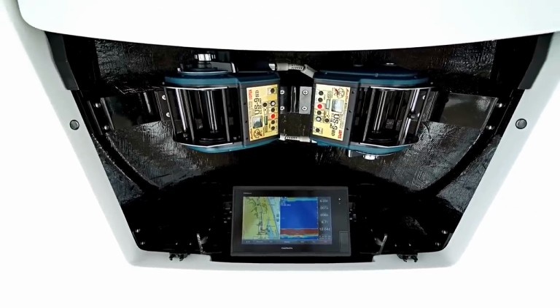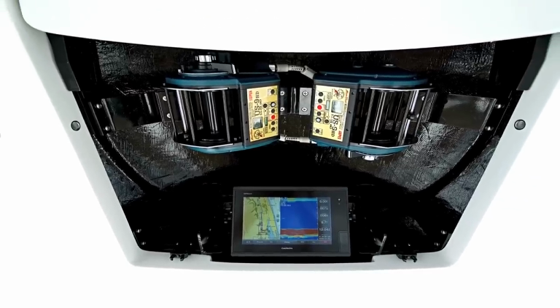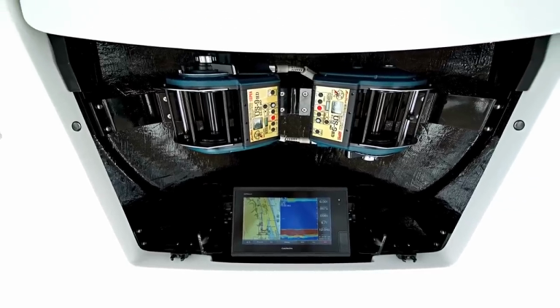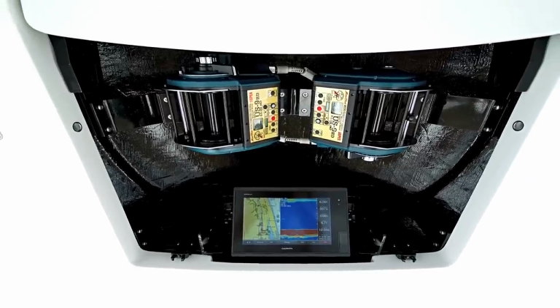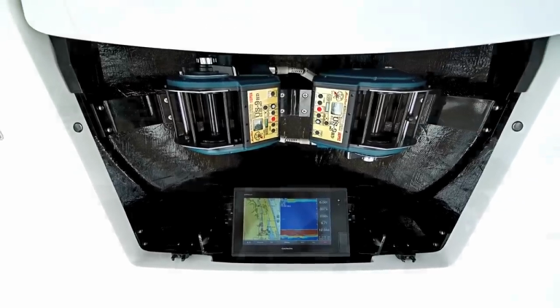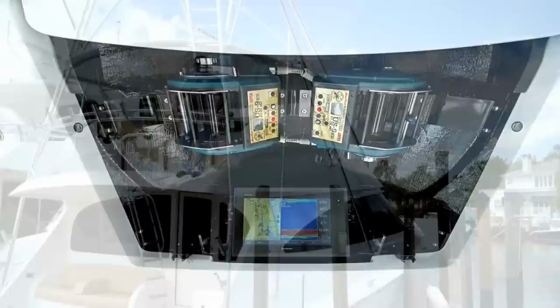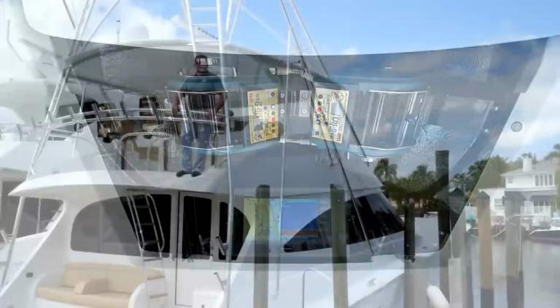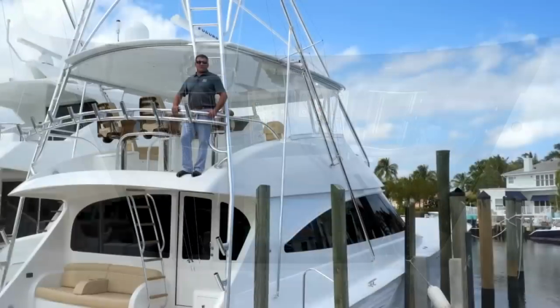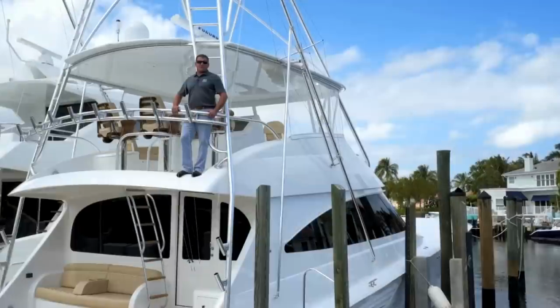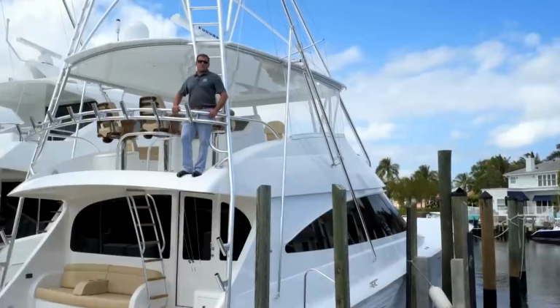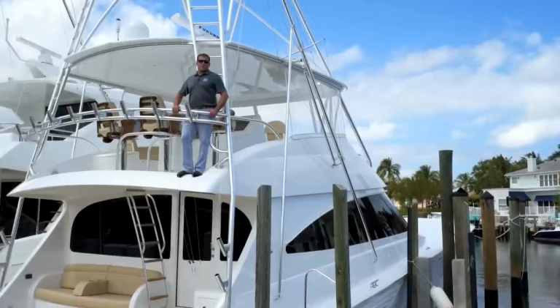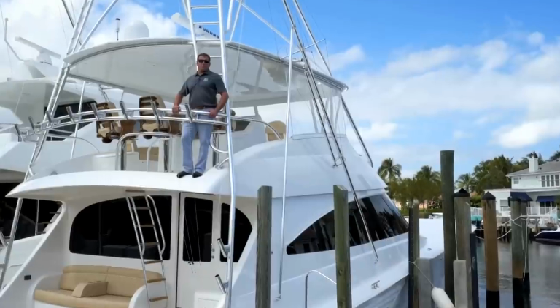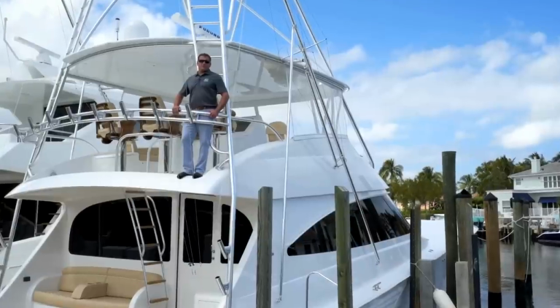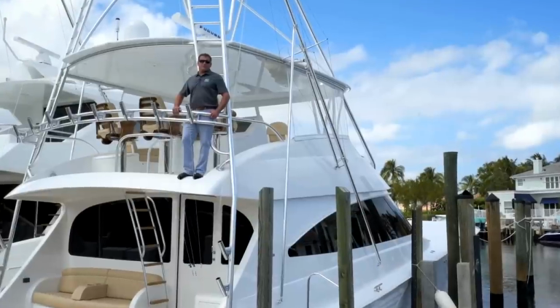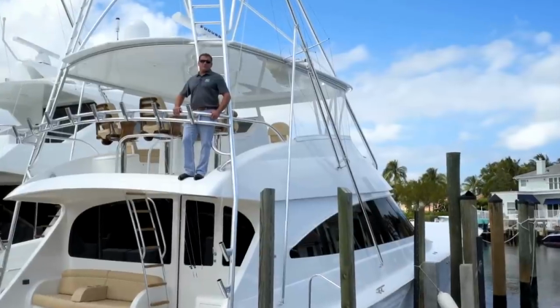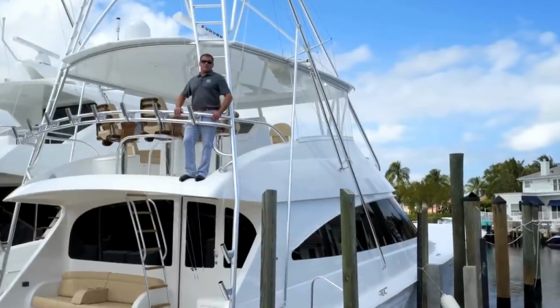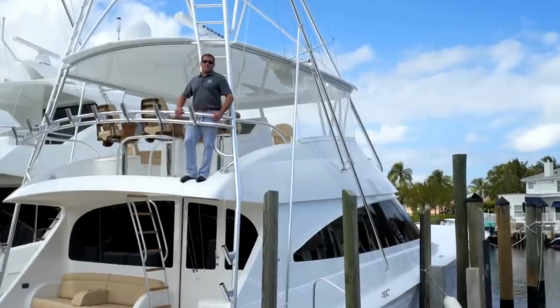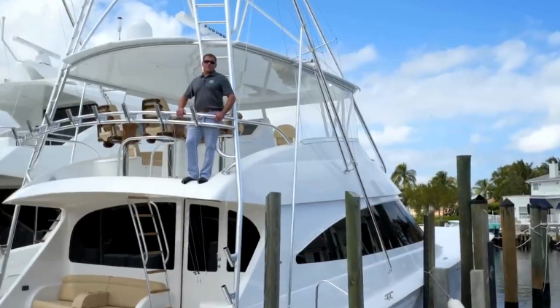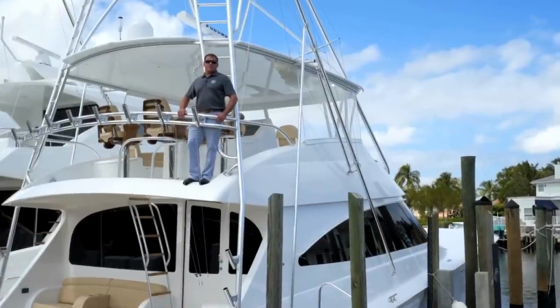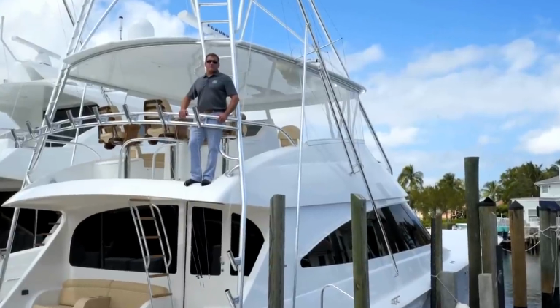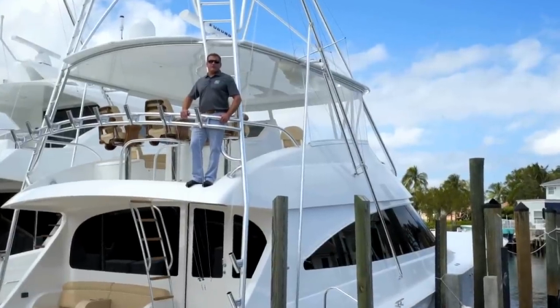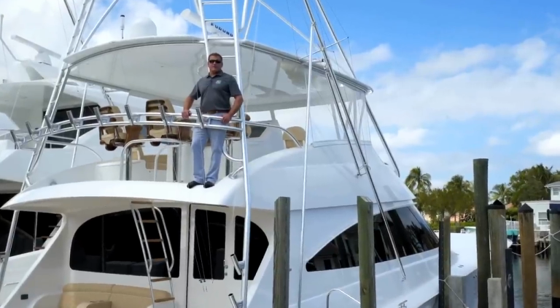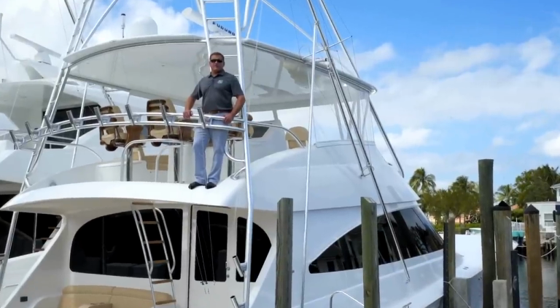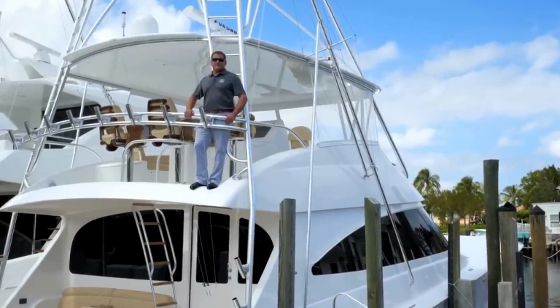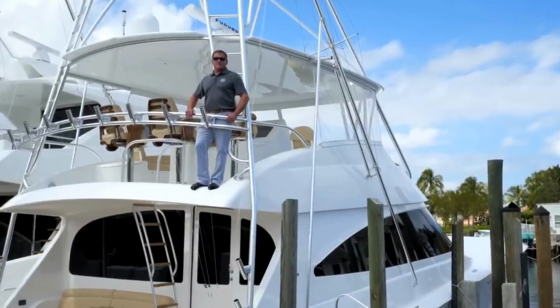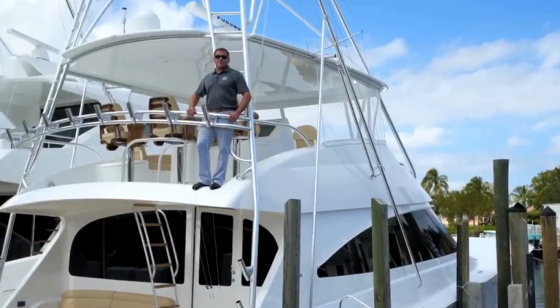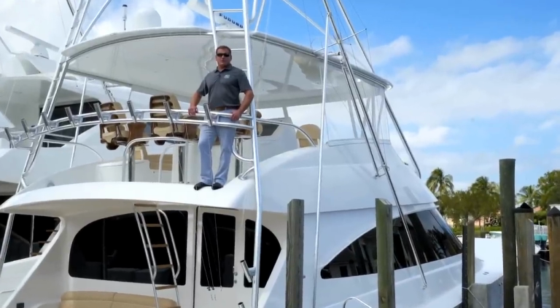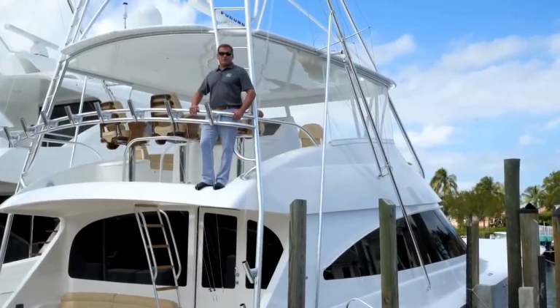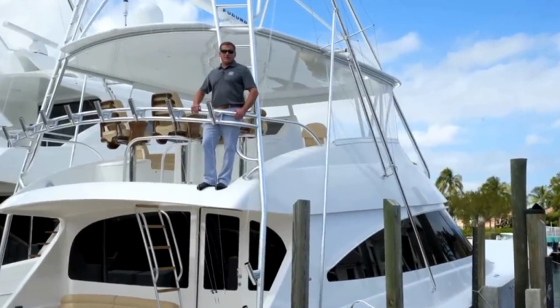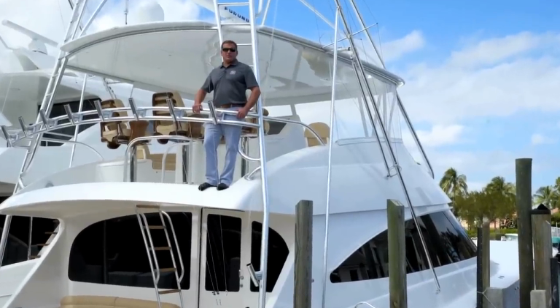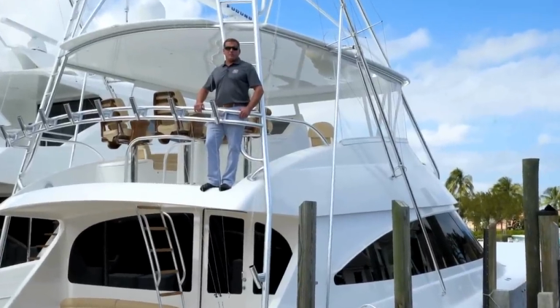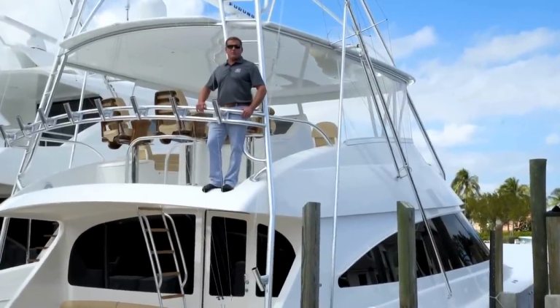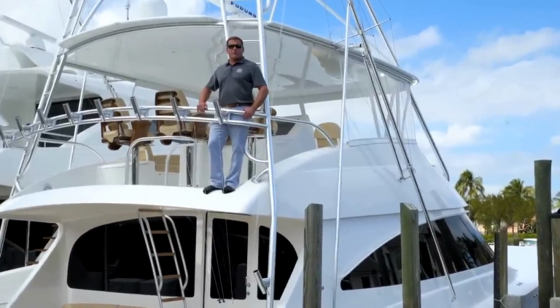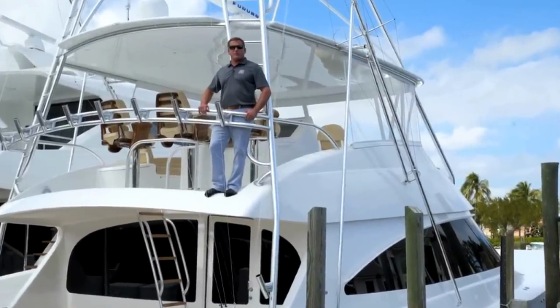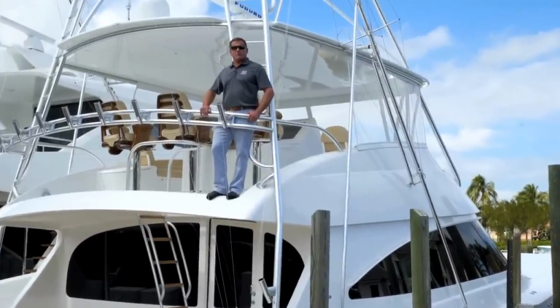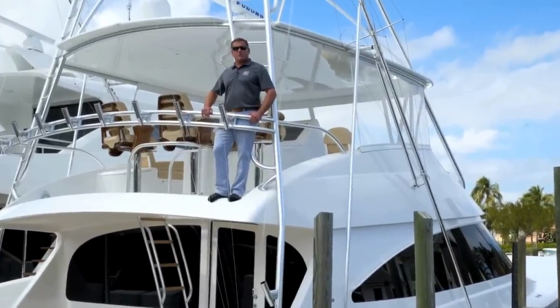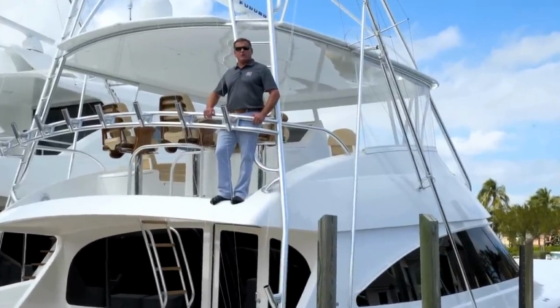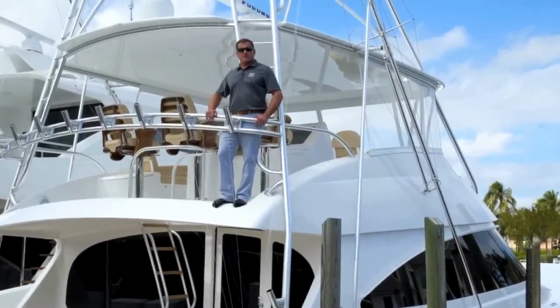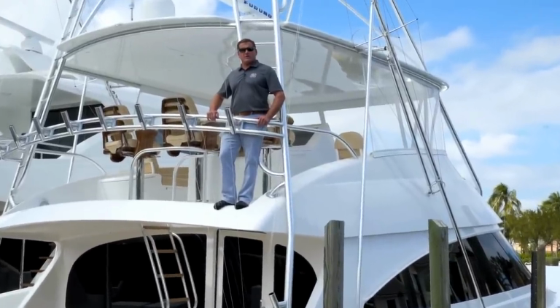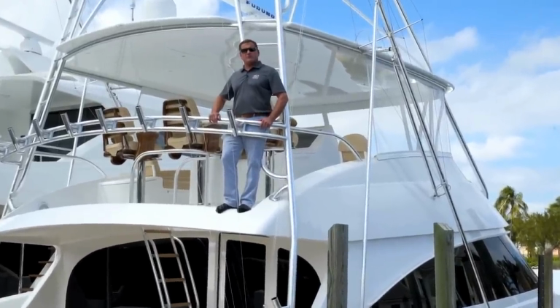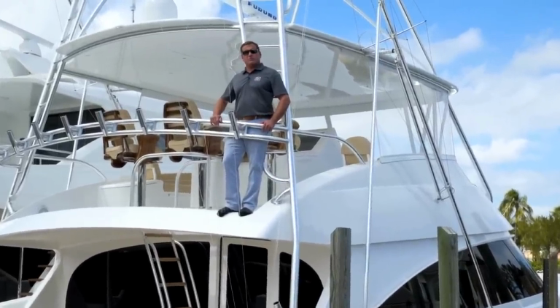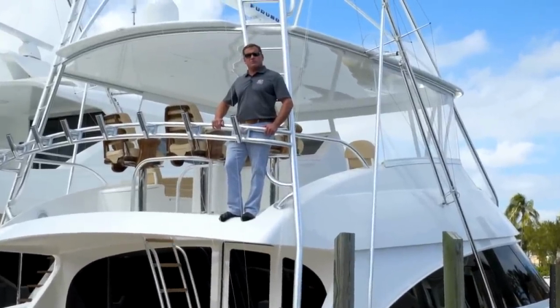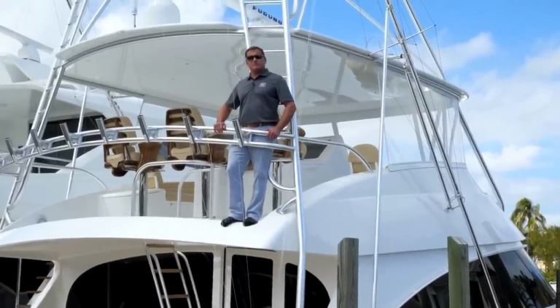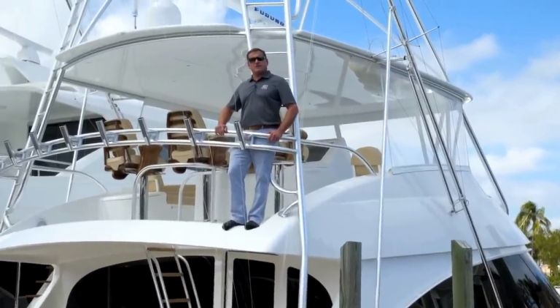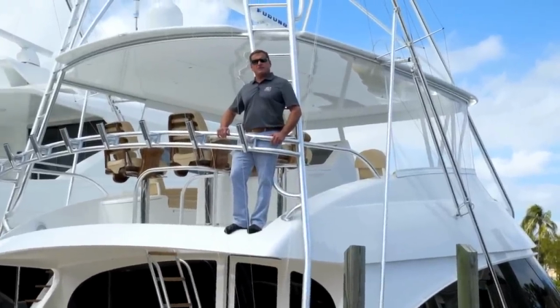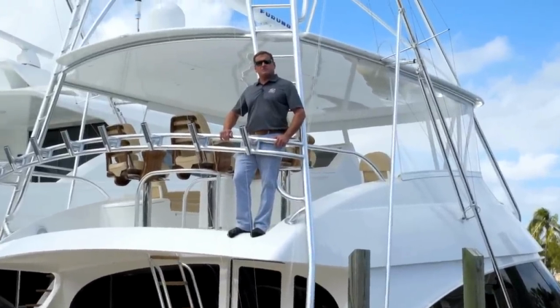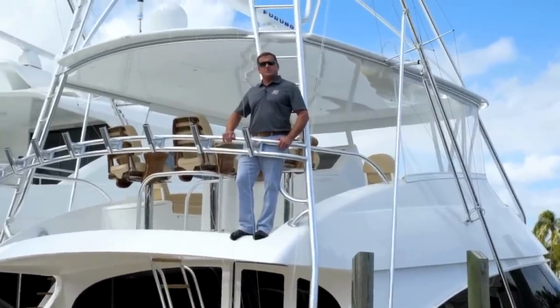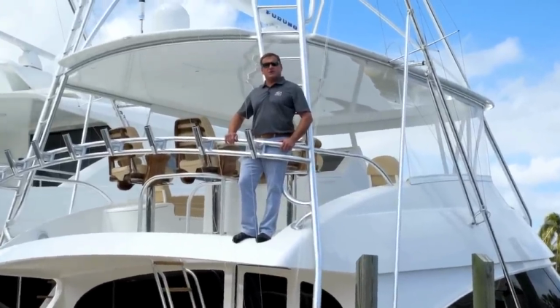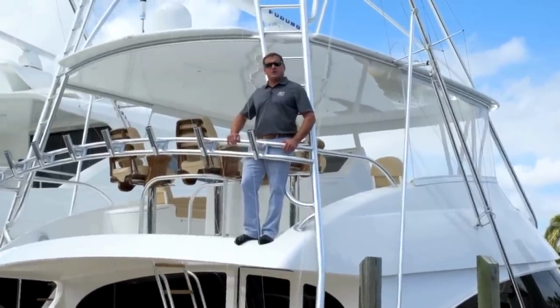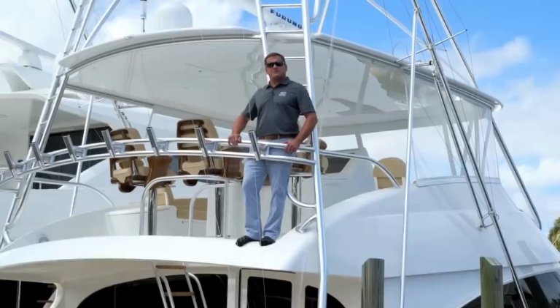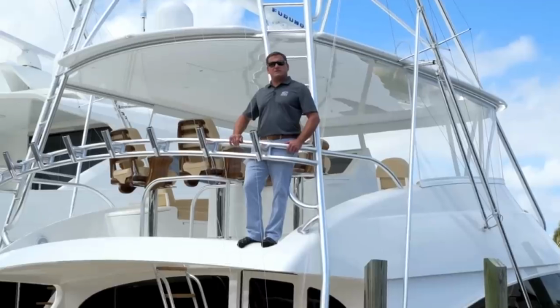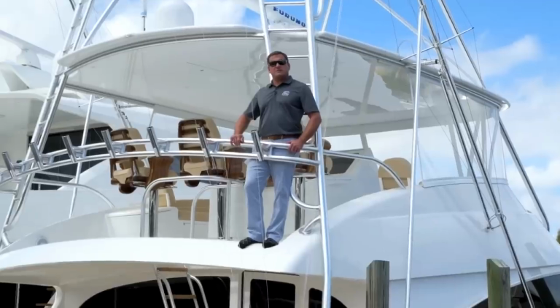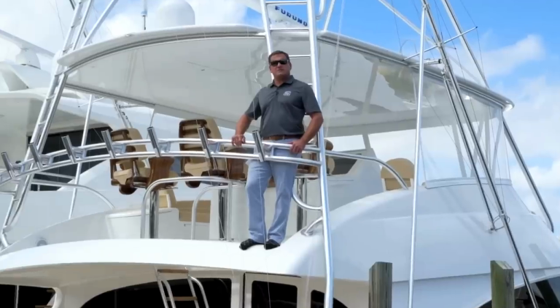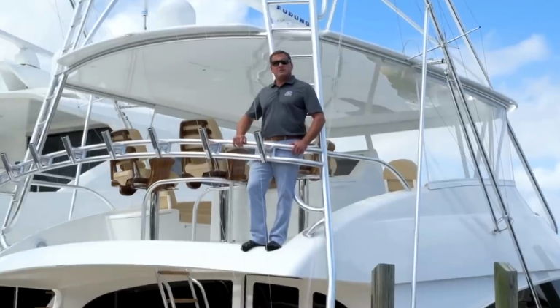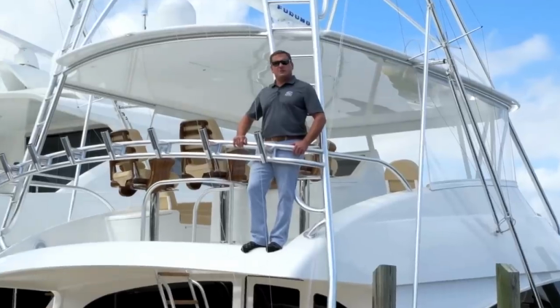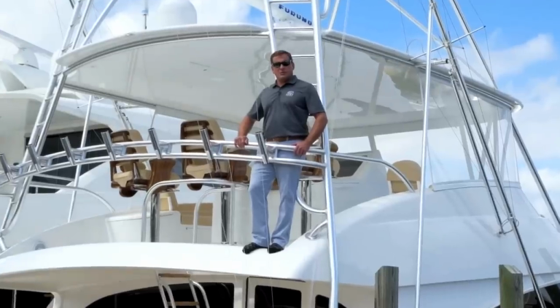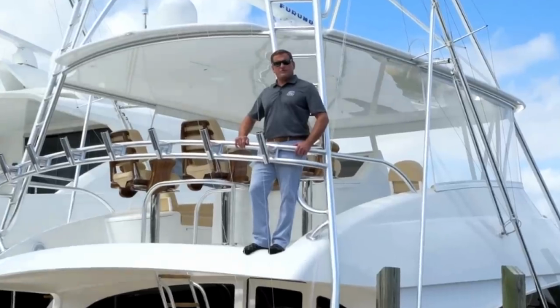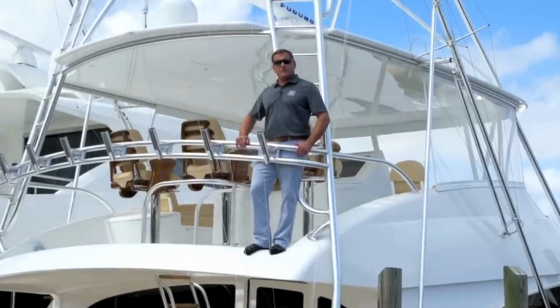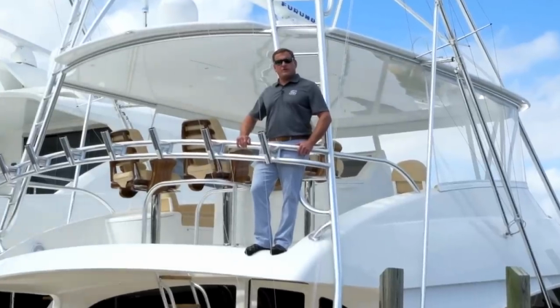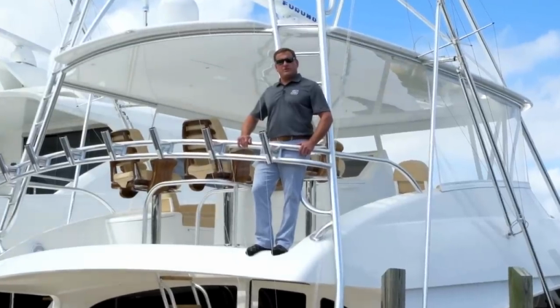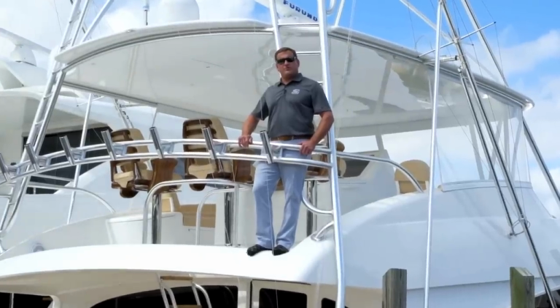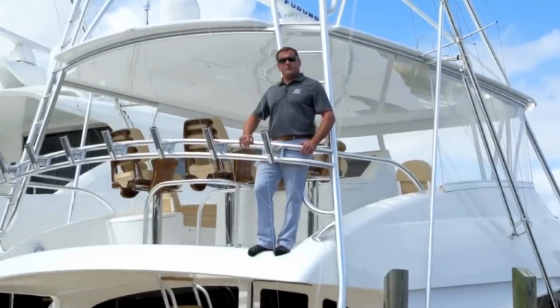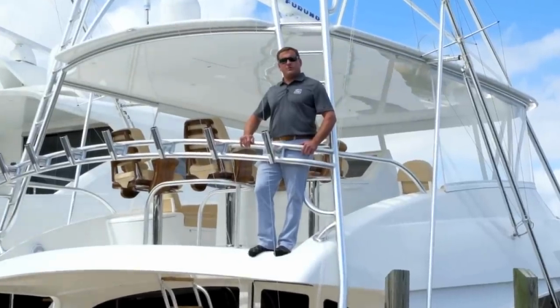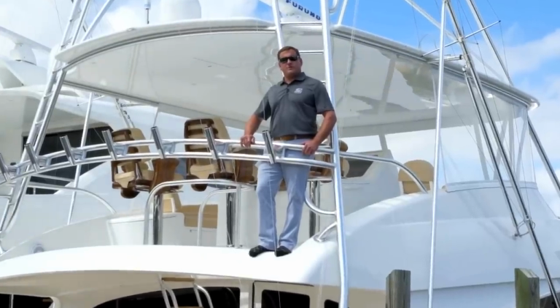Thanks for joining us on the tour of the 72 convertible today. If you'd like your own private tour, contact one of us at HMY Yacht Sales. We look forward to hearing from you.